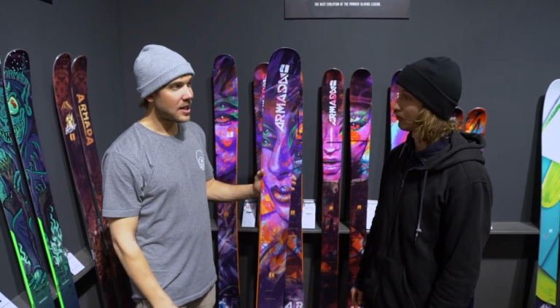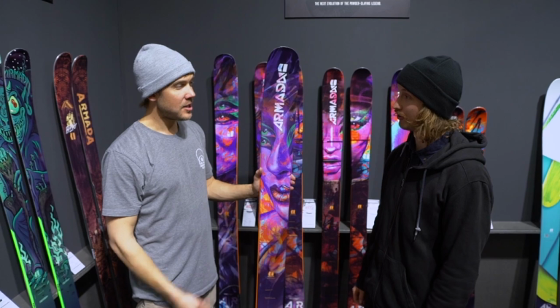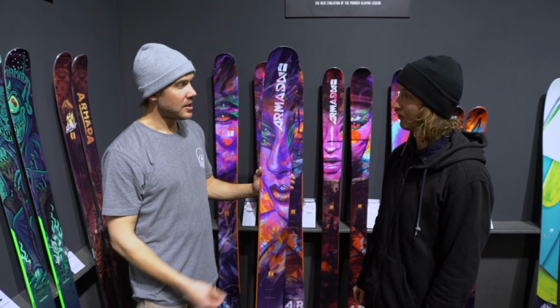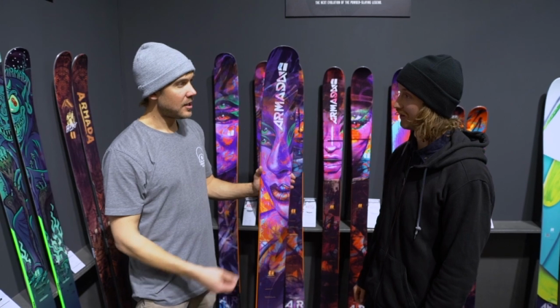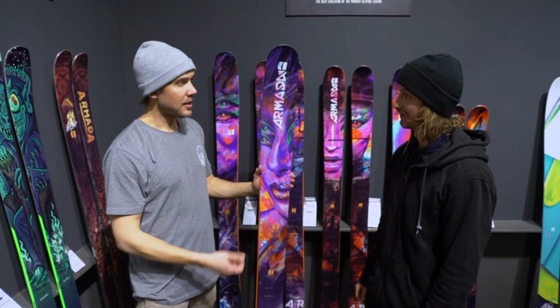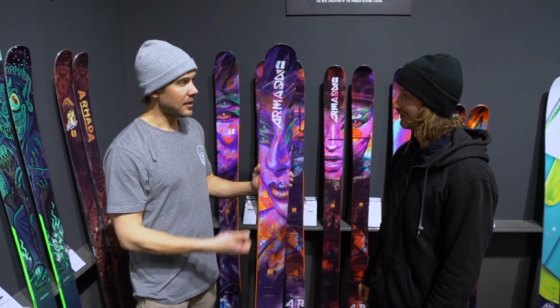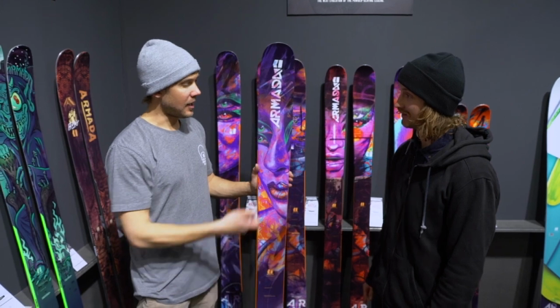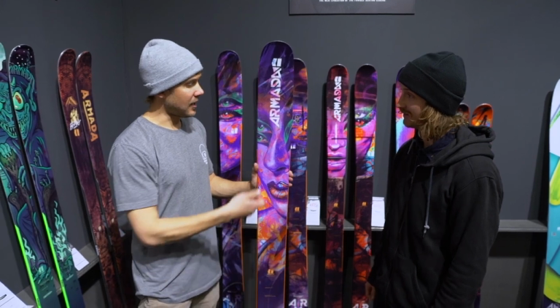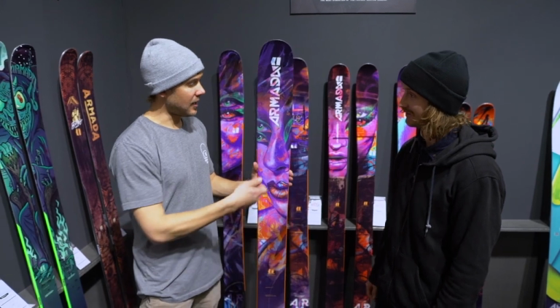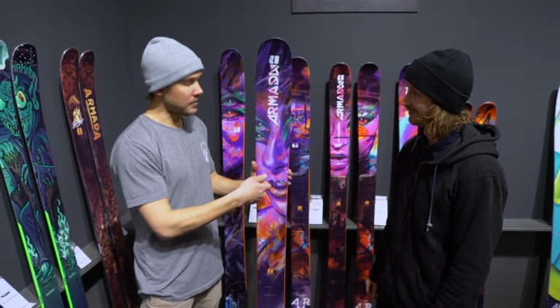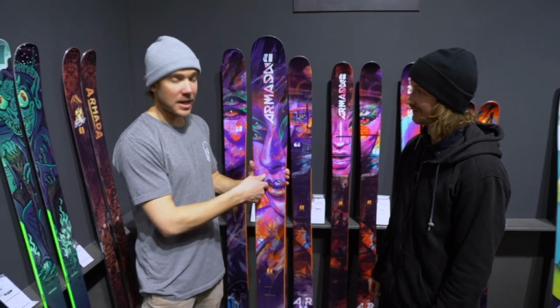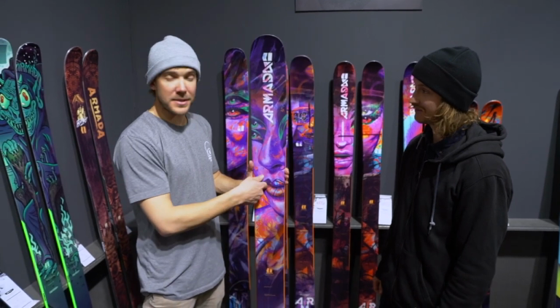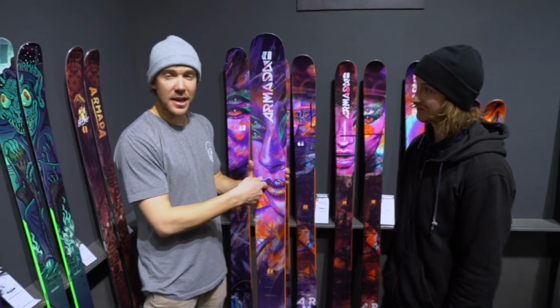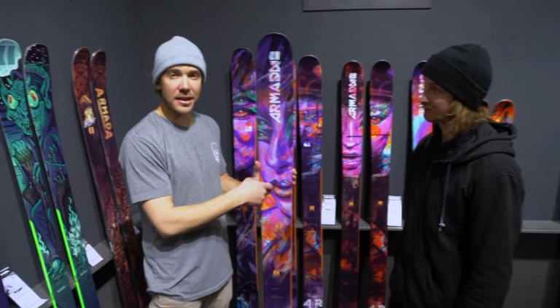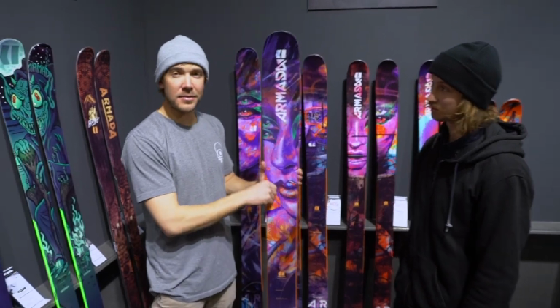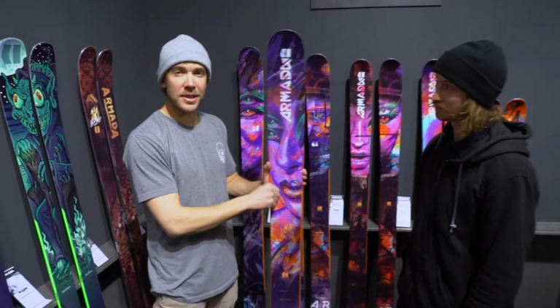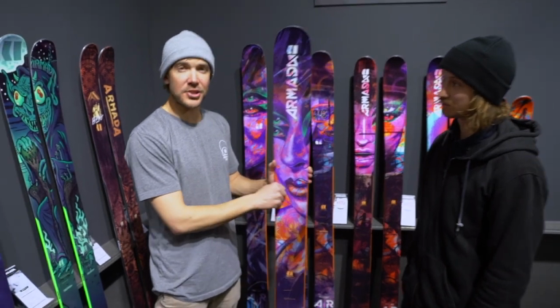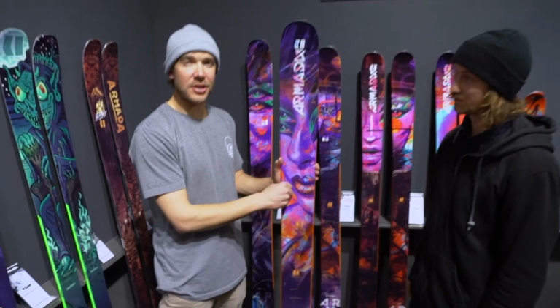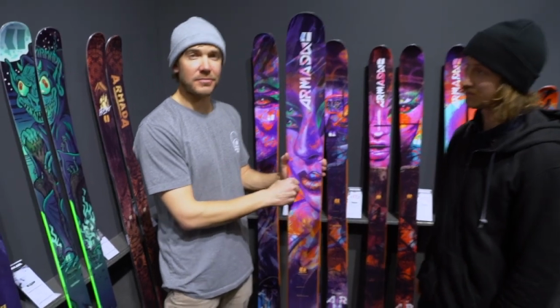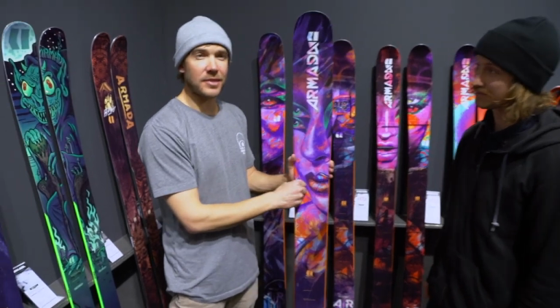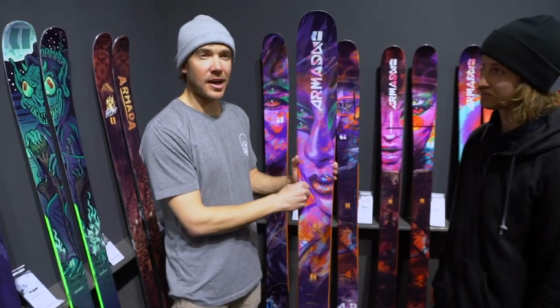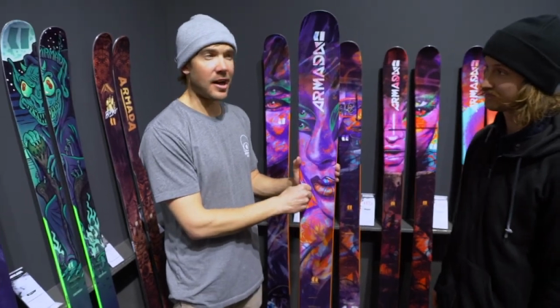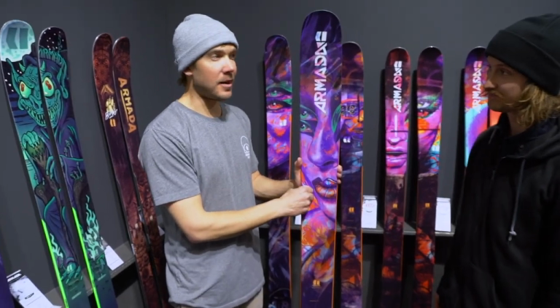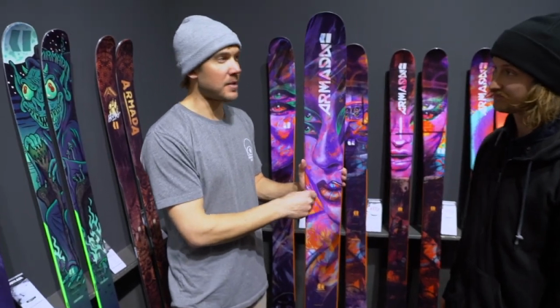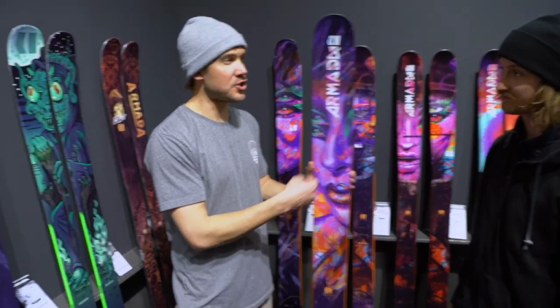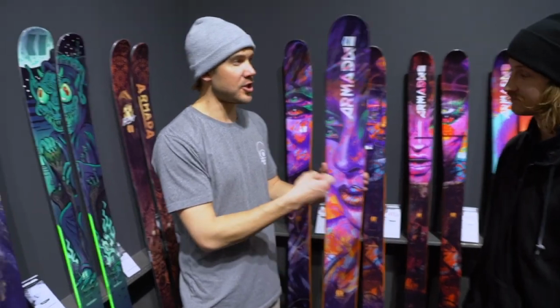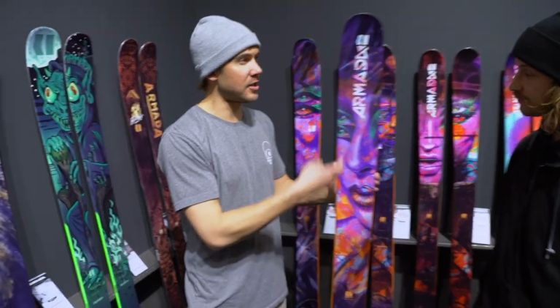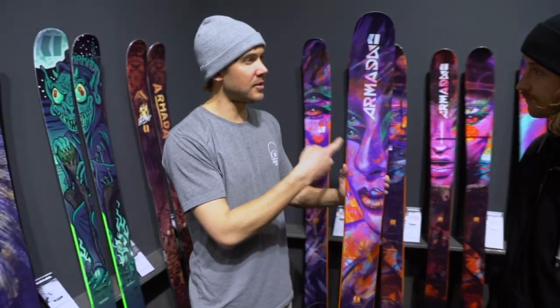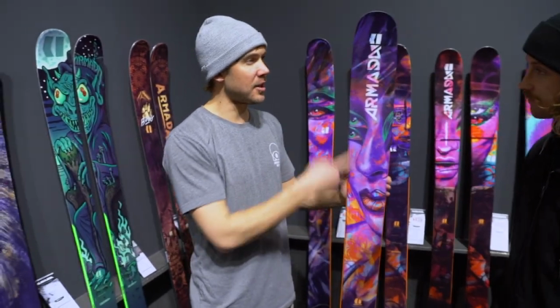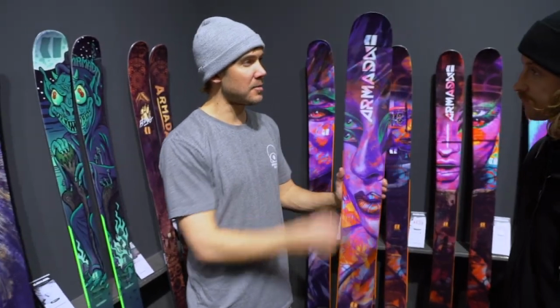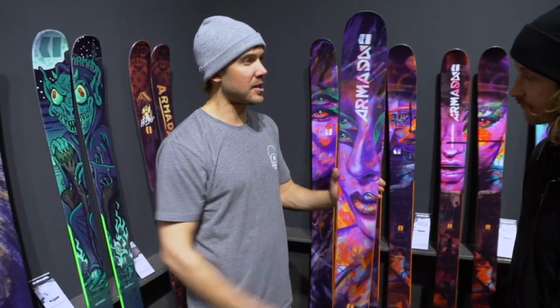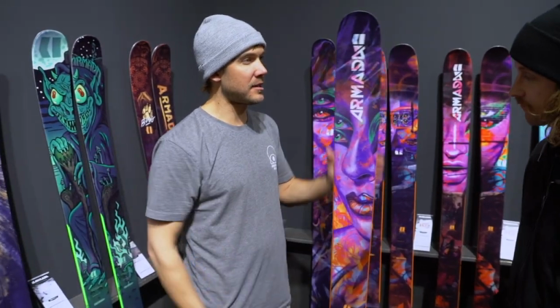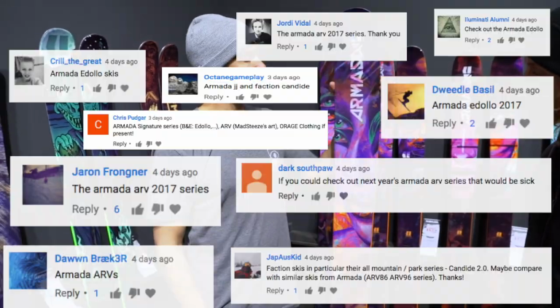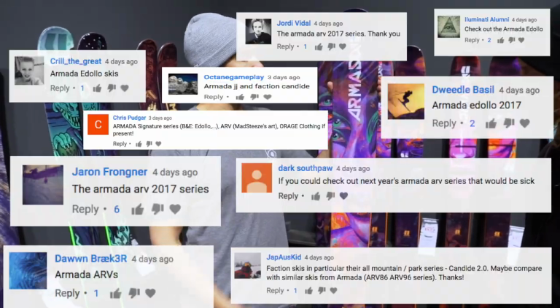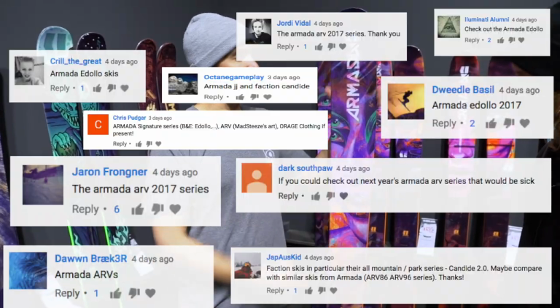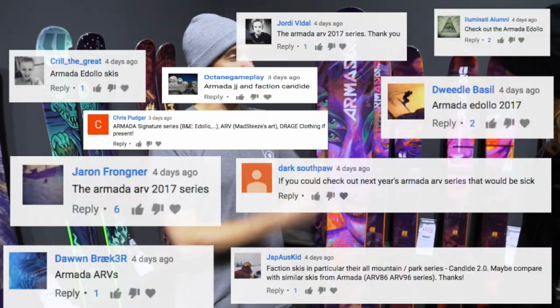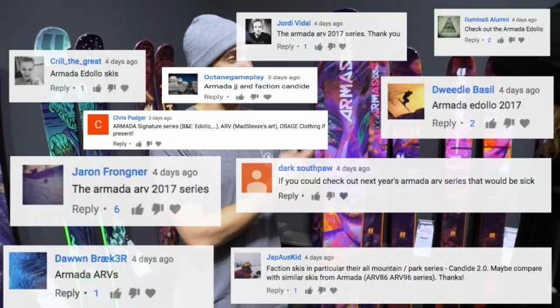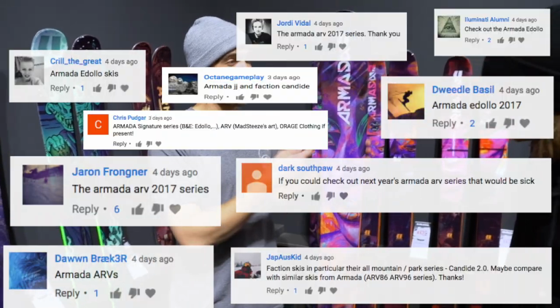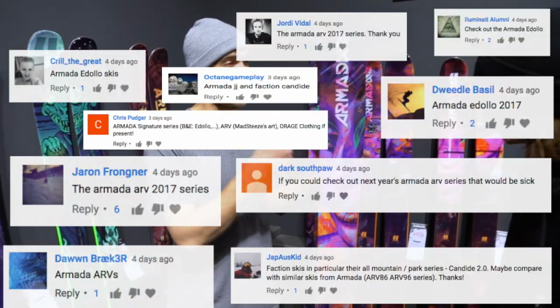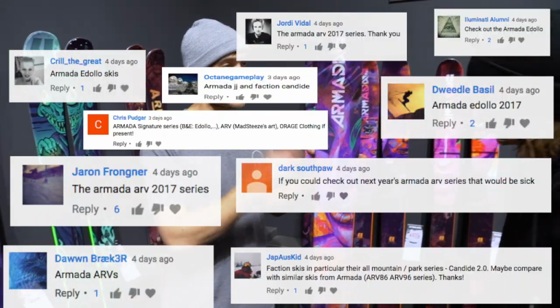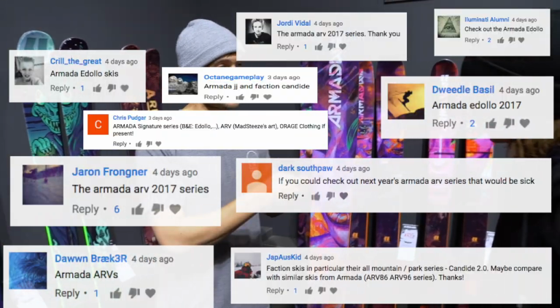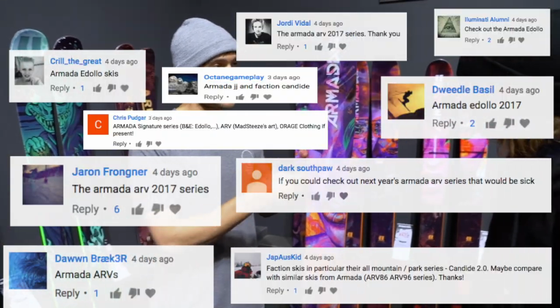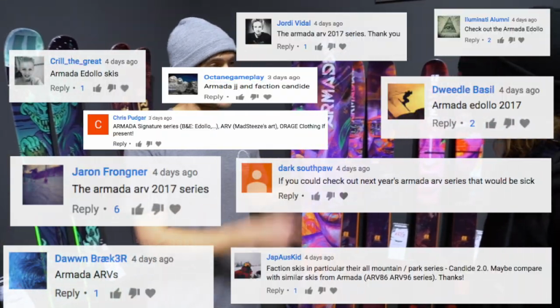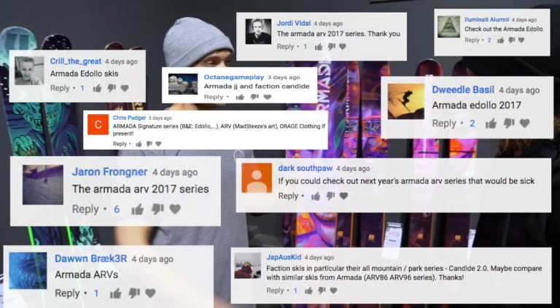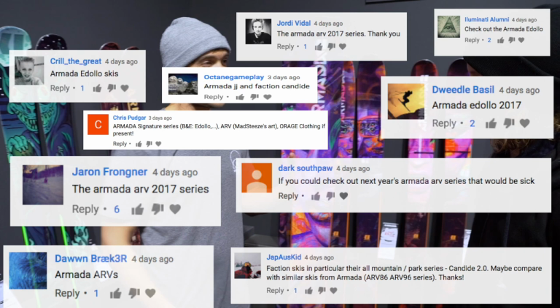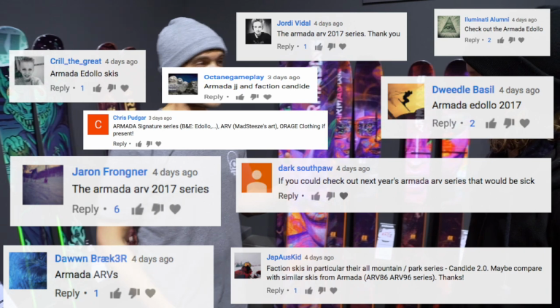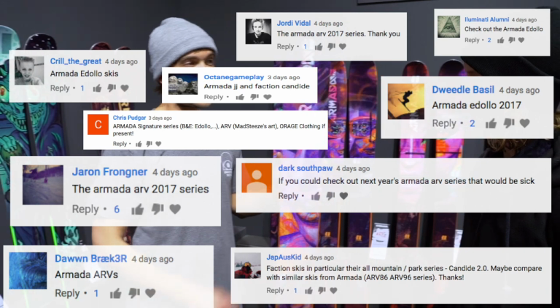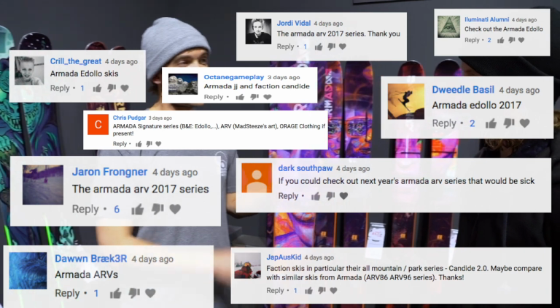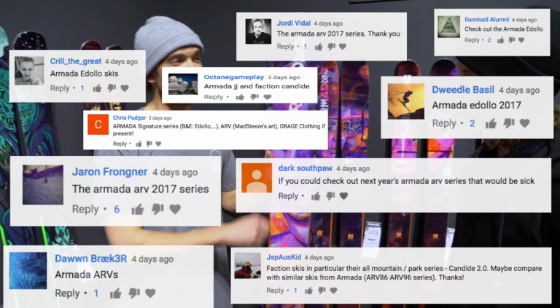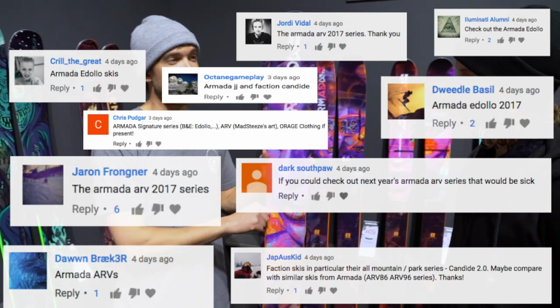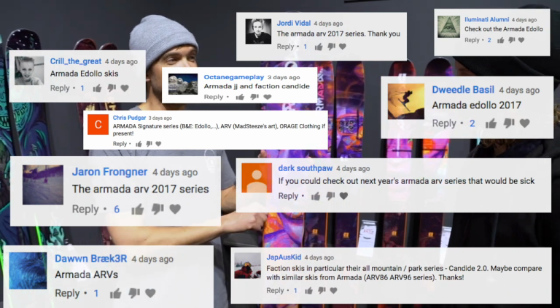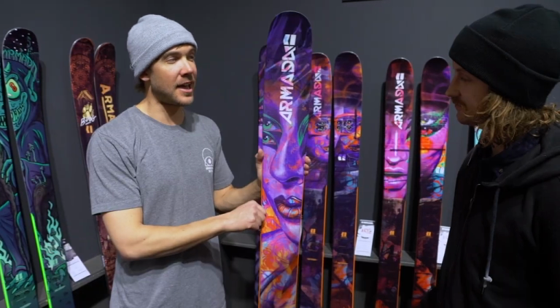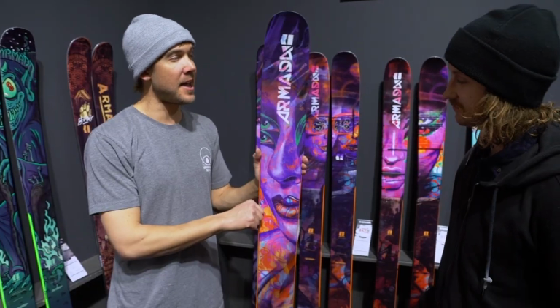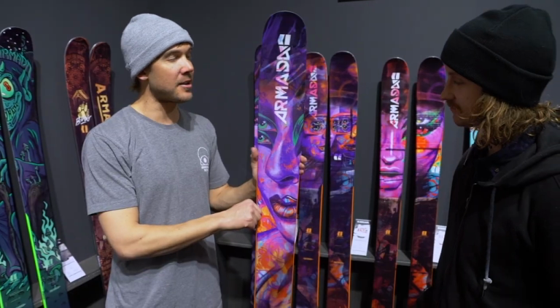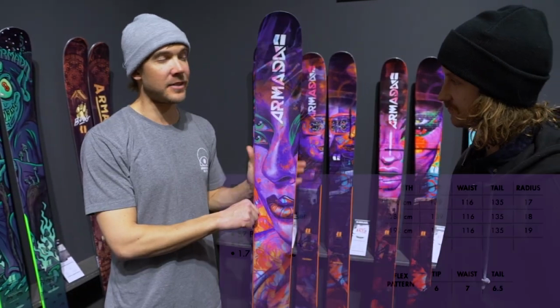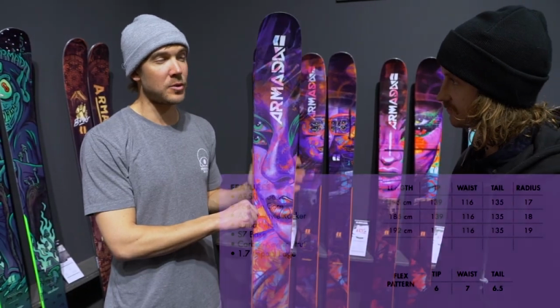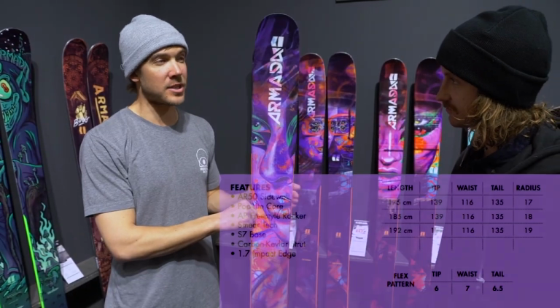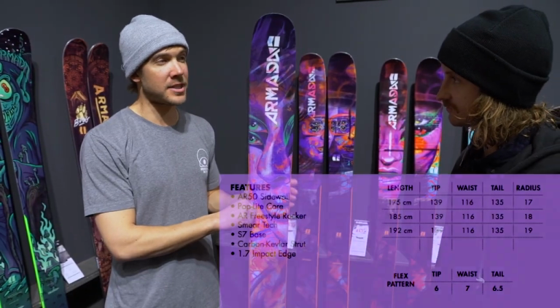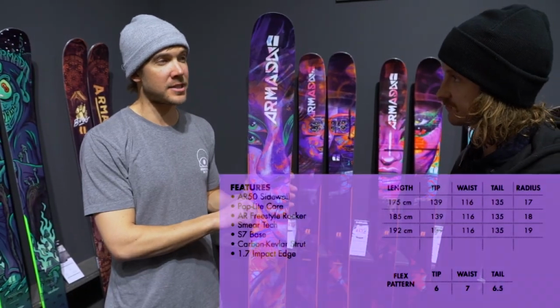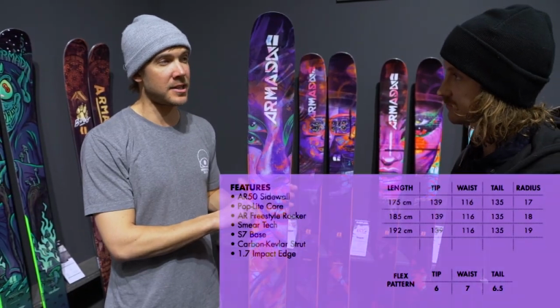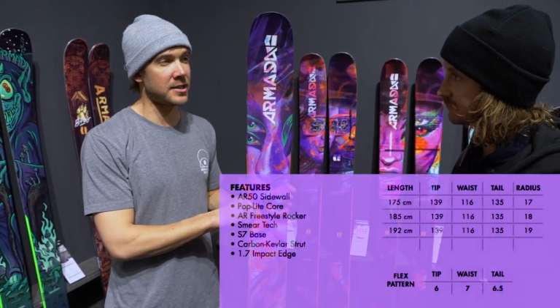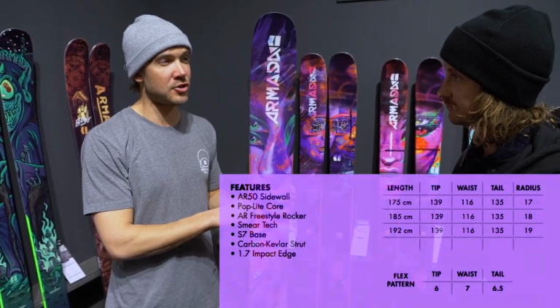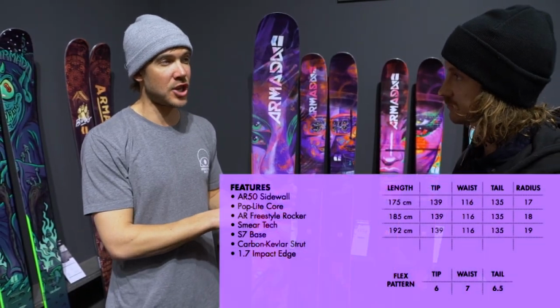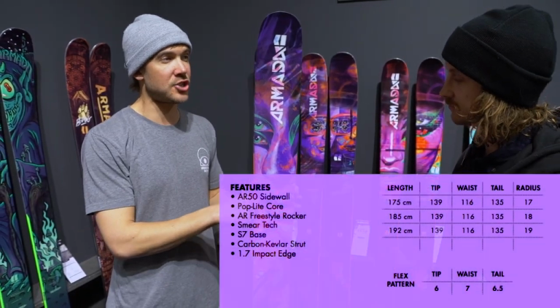Who are you Andy? My name is Andy Ichan. I'm an engineer at Armada. We've got a pretty awesome new ski for next year. It's the ARV116 JJ.